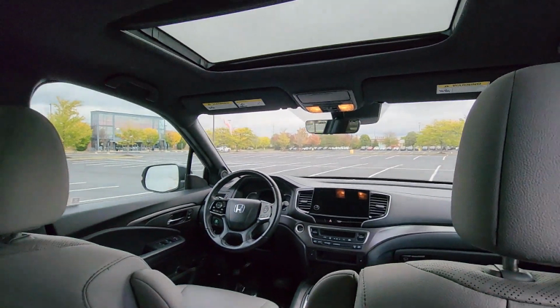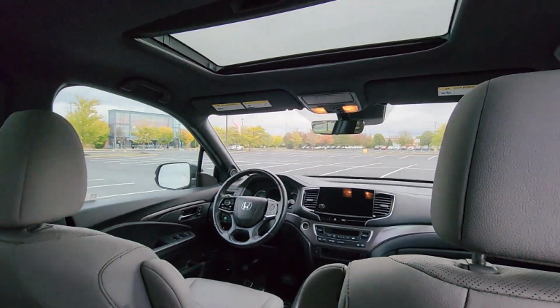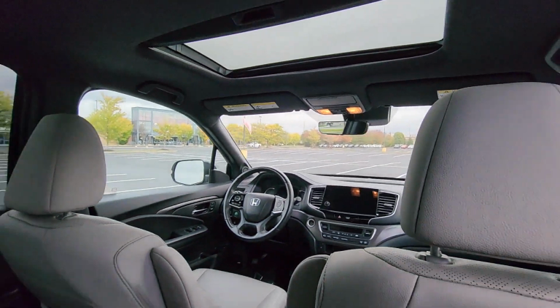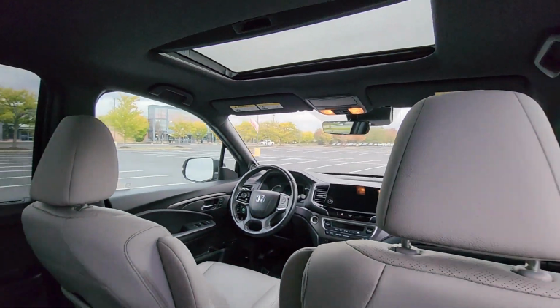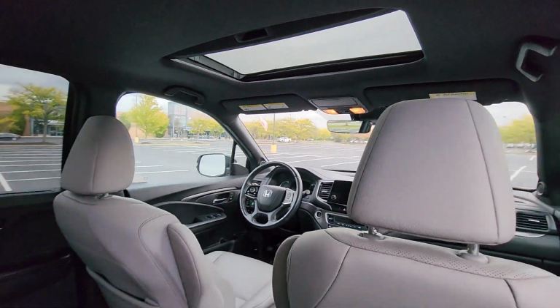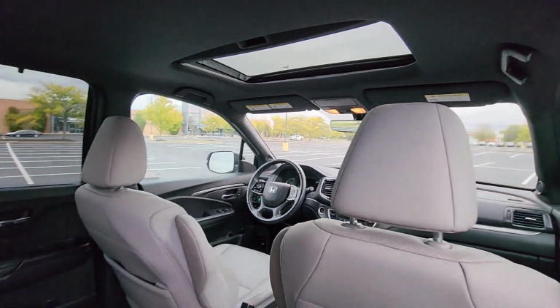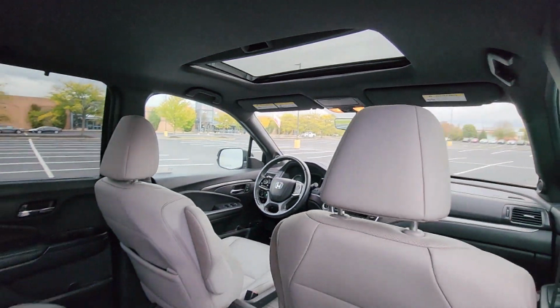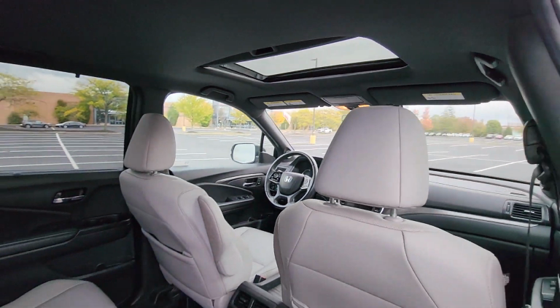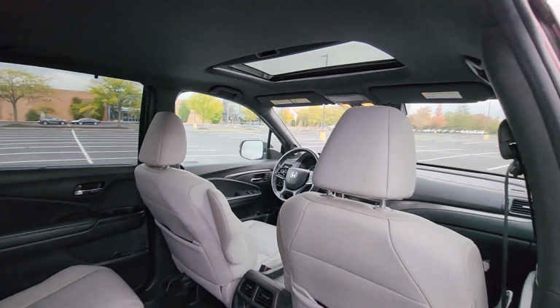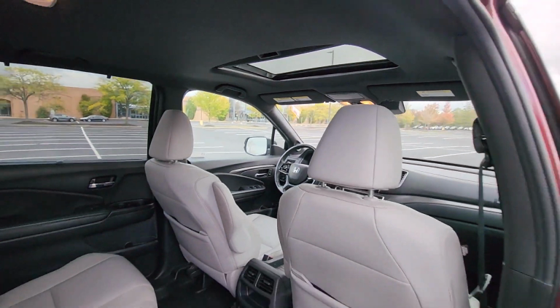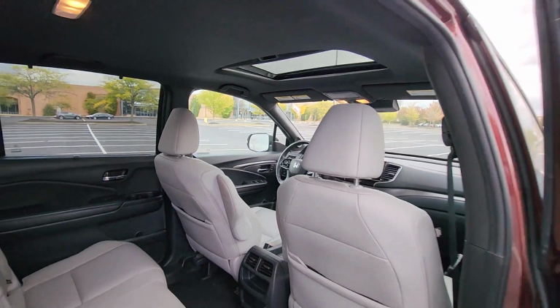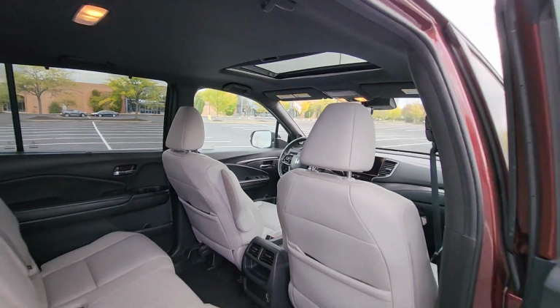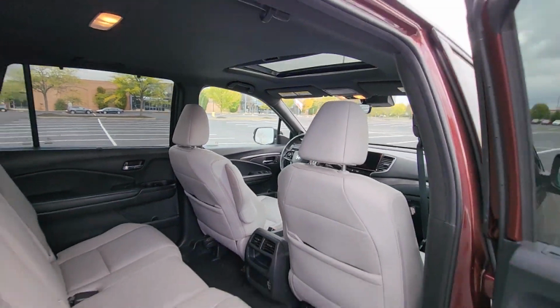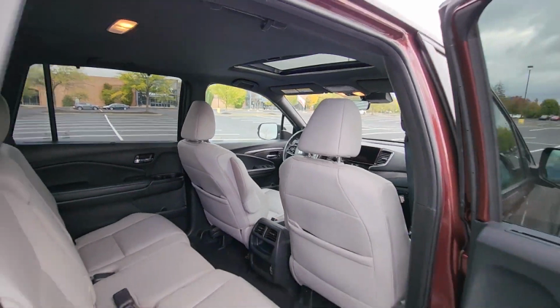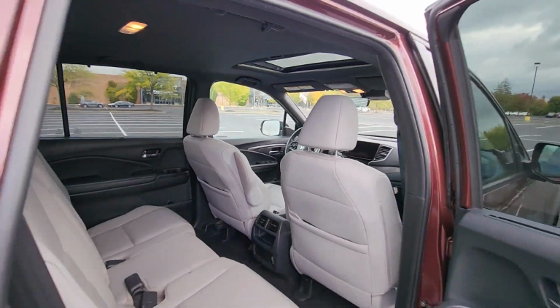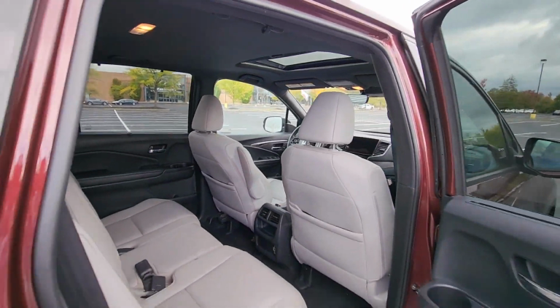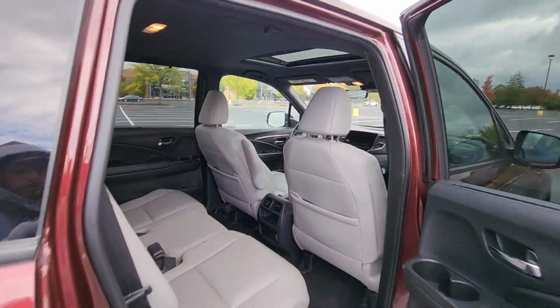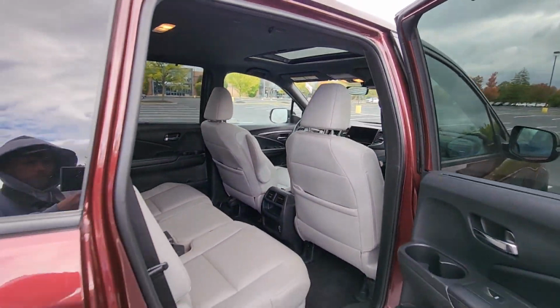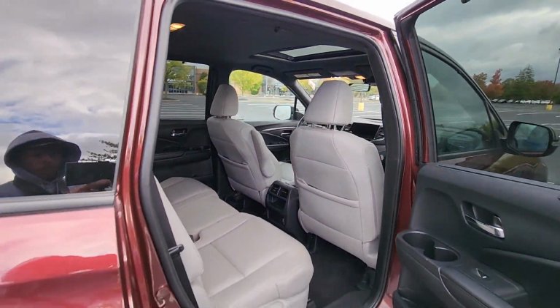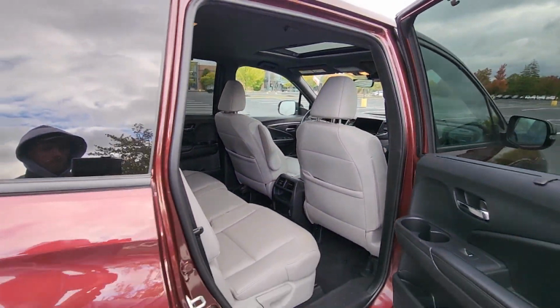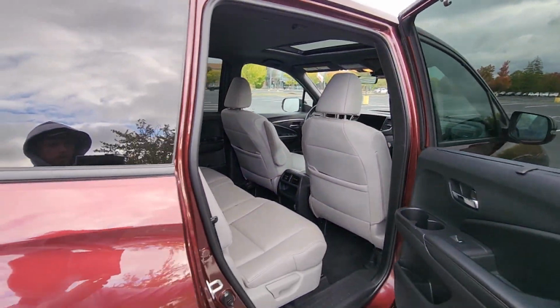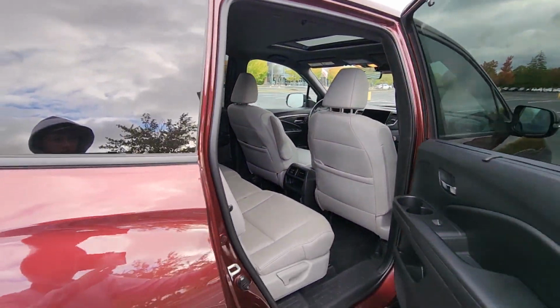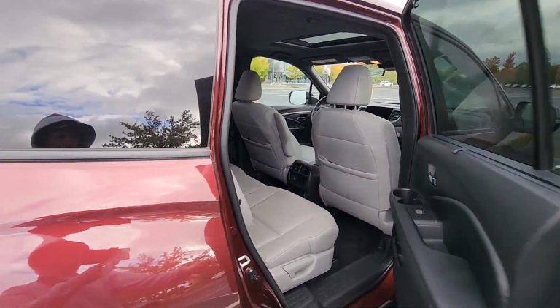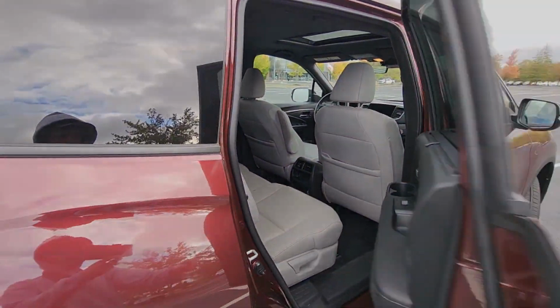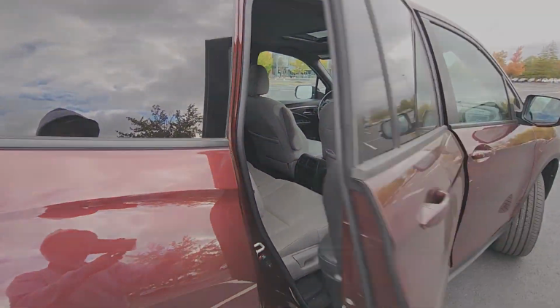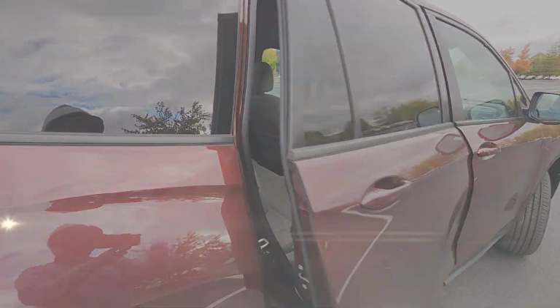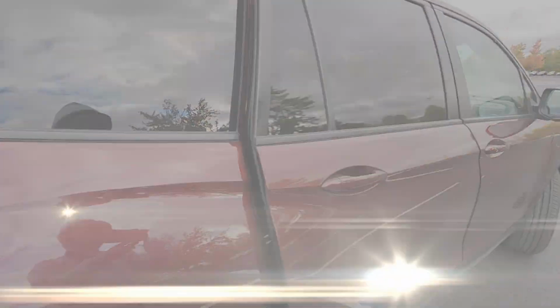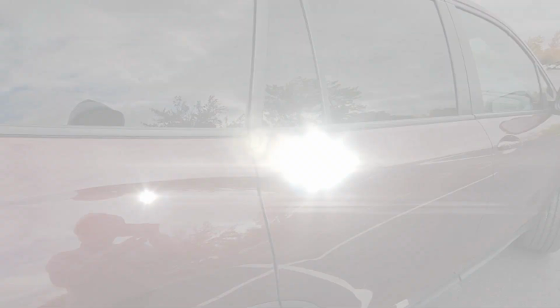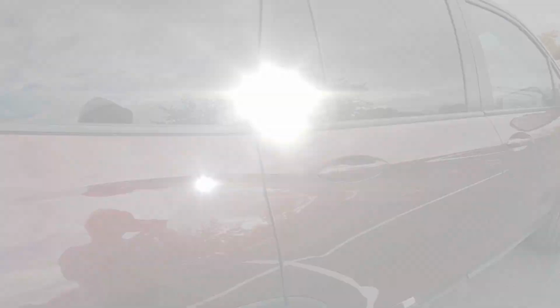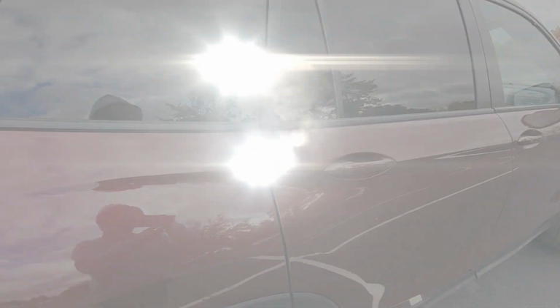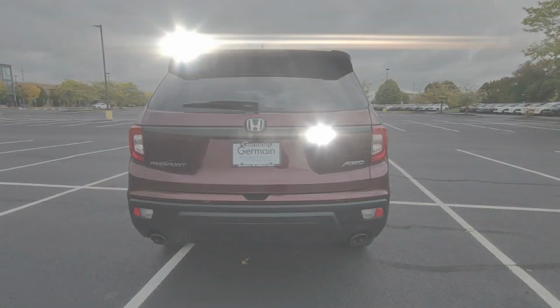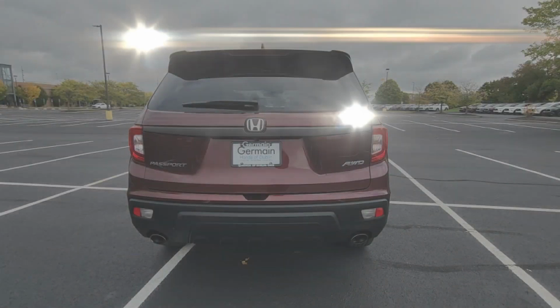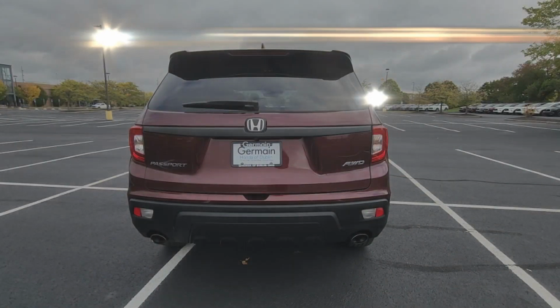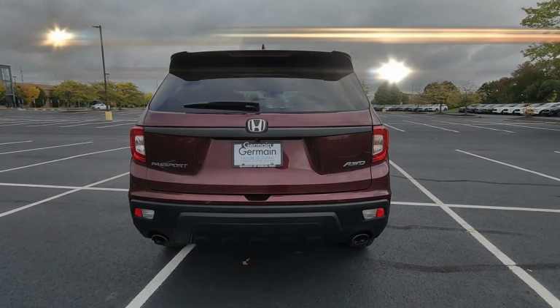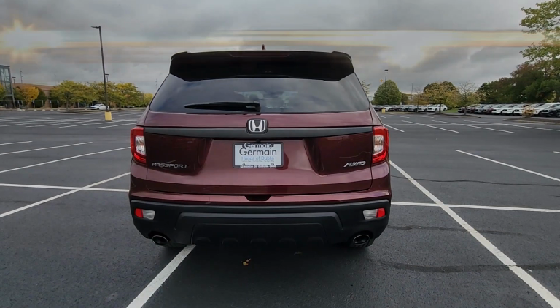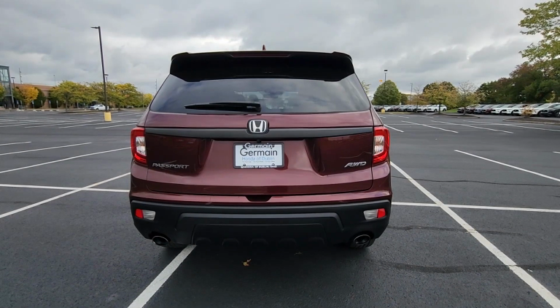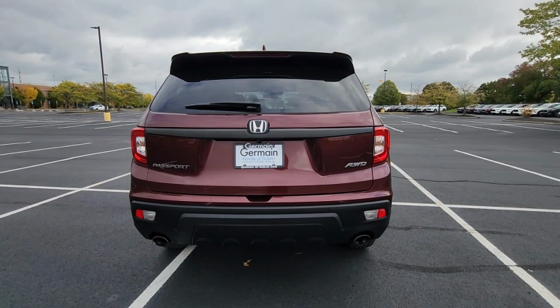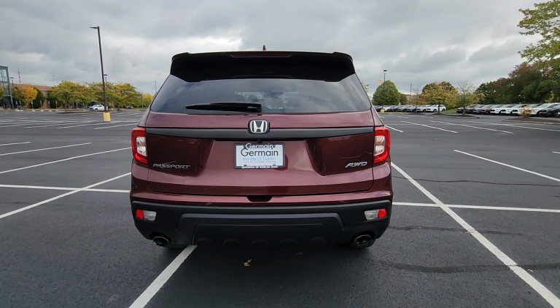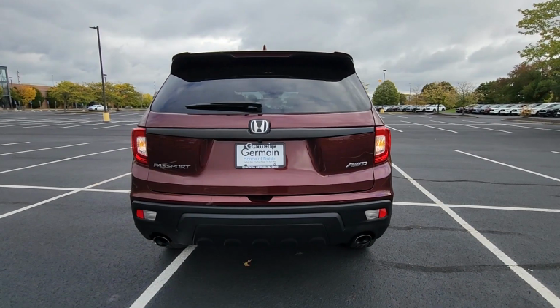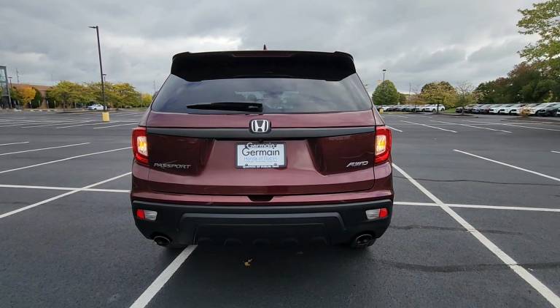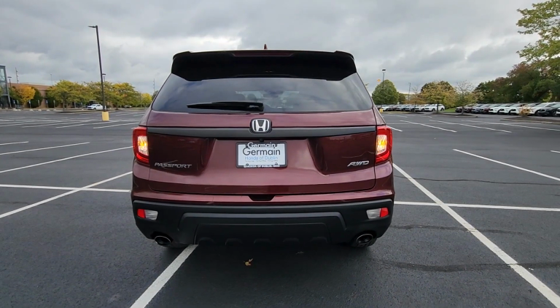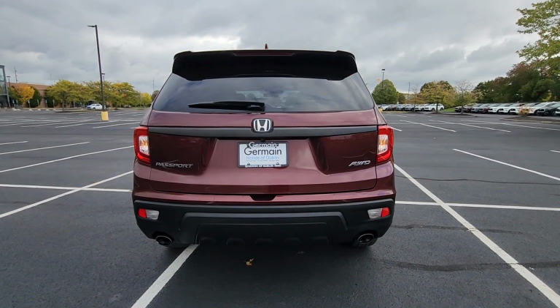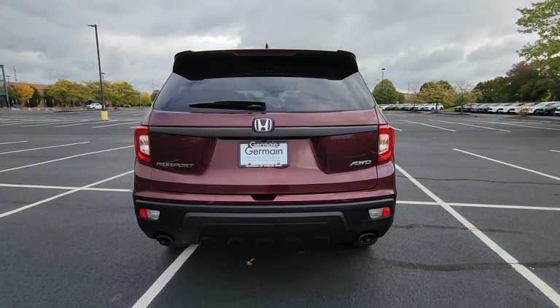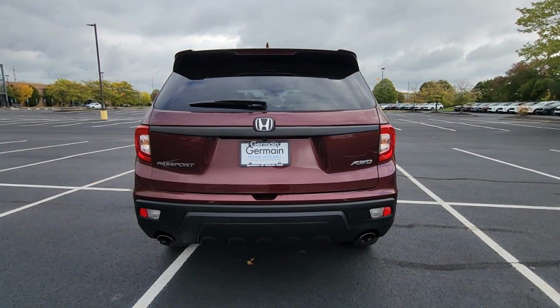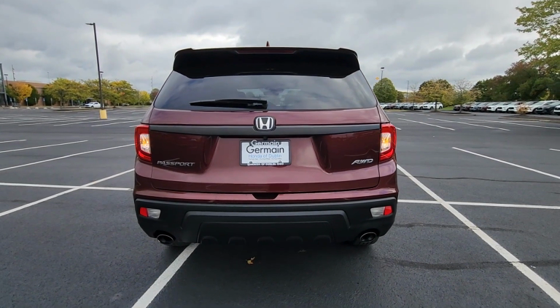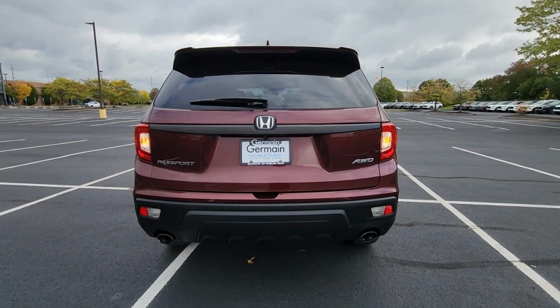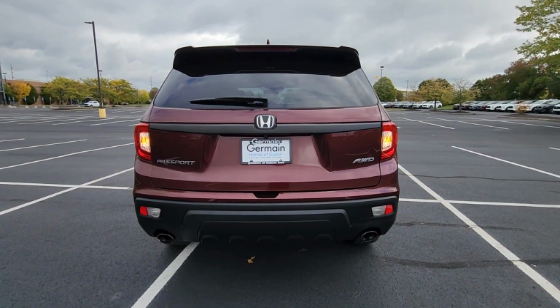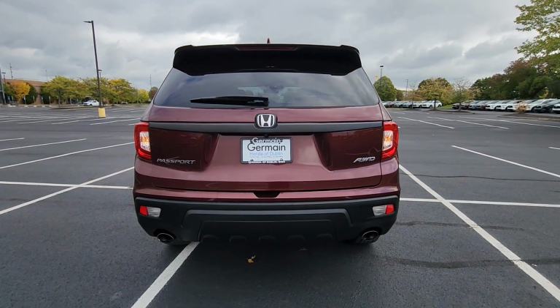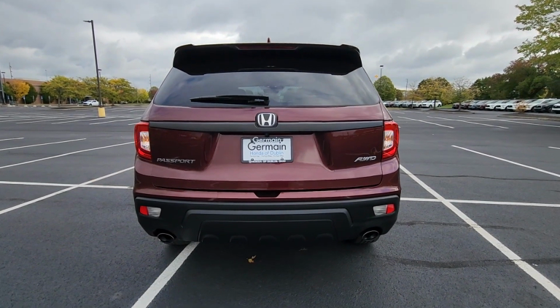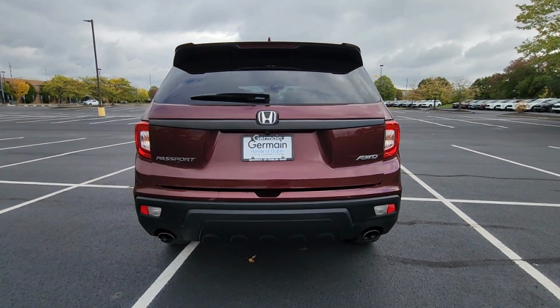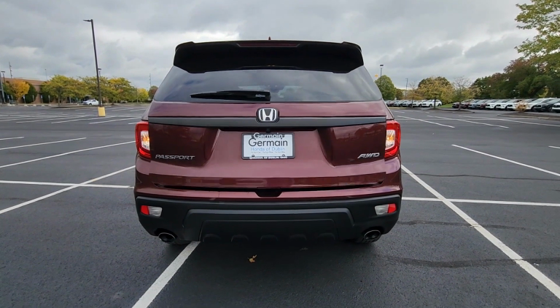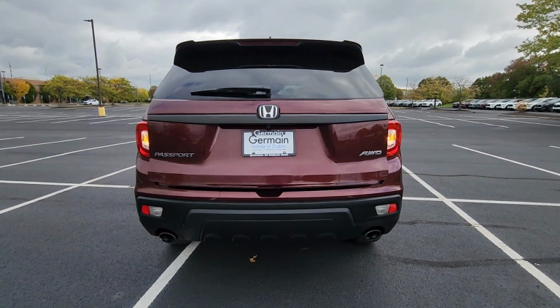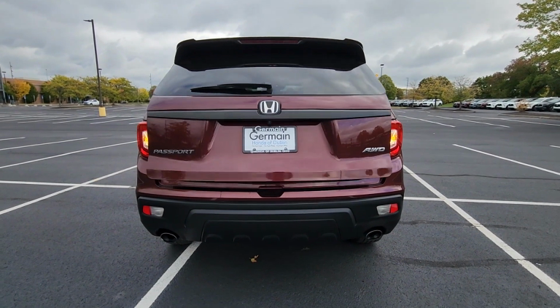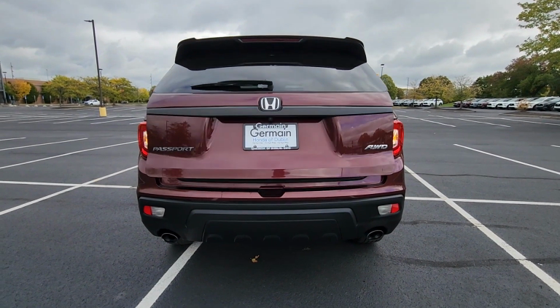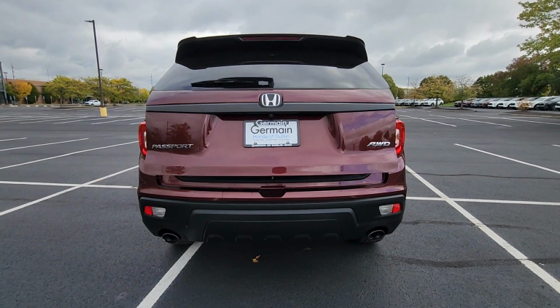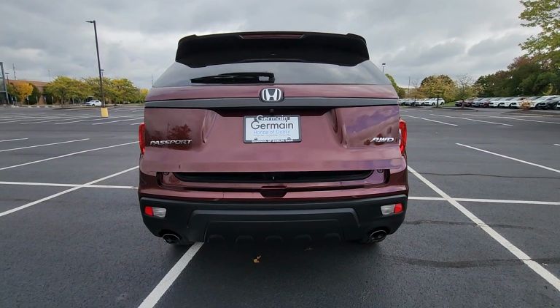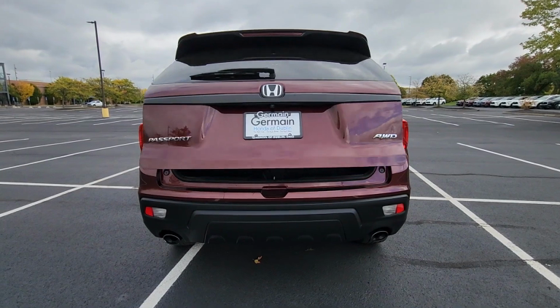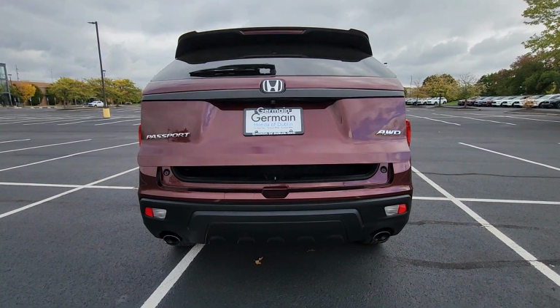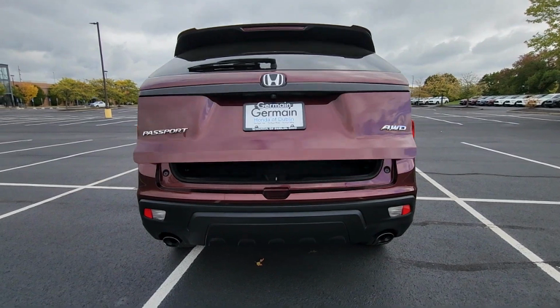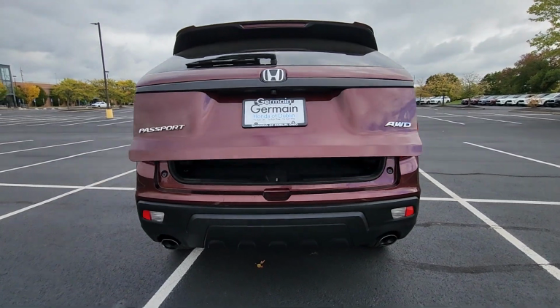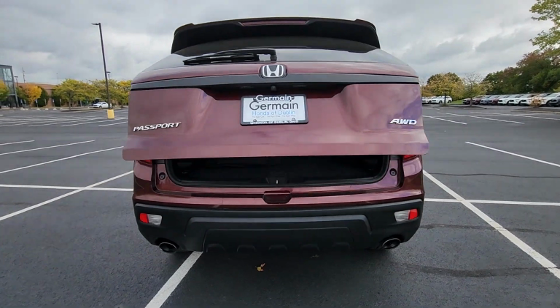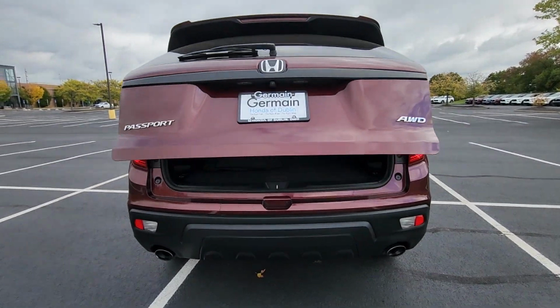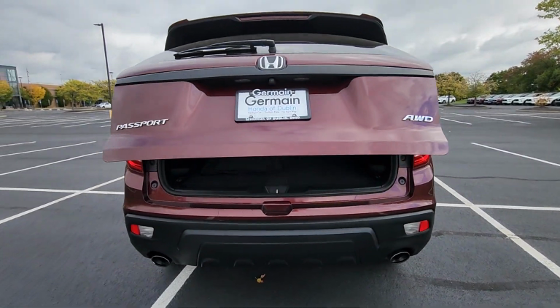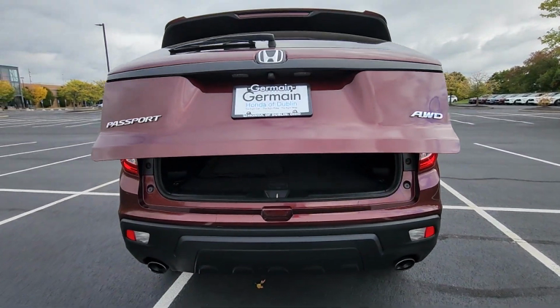Heated side view mirrors, leather seats, moonroof, backup camera, memory seat, tinted windows.